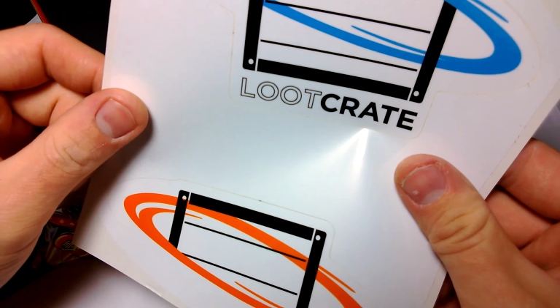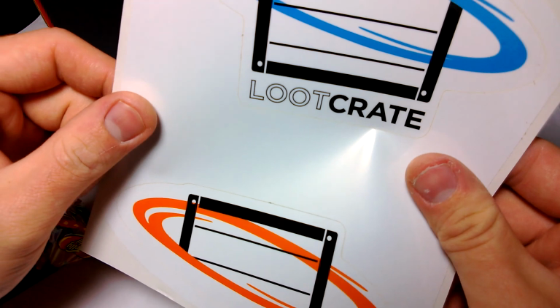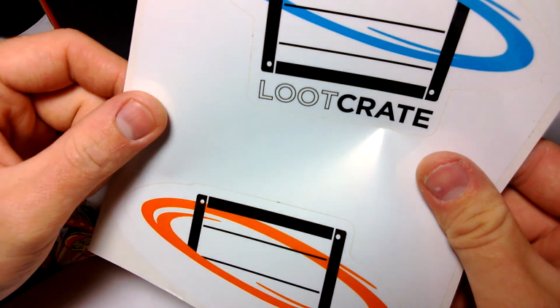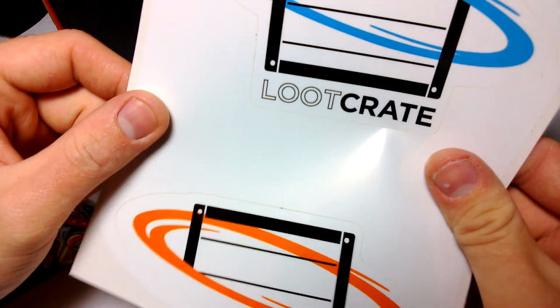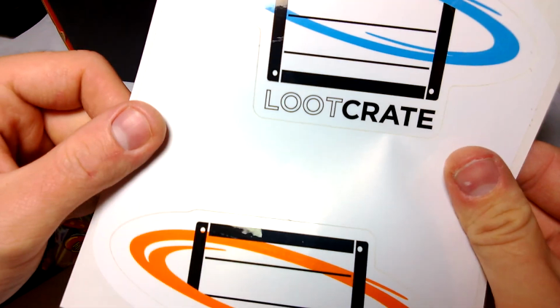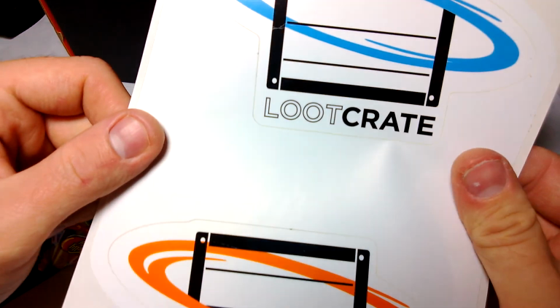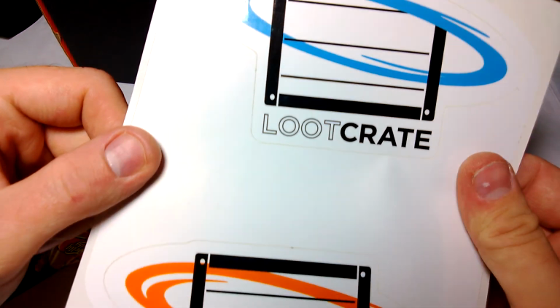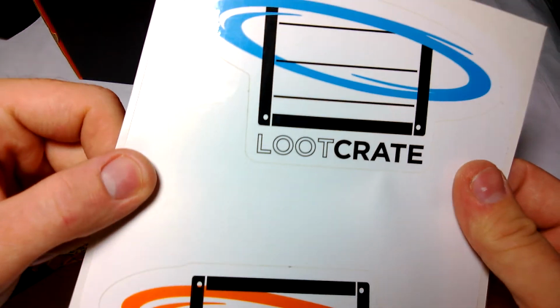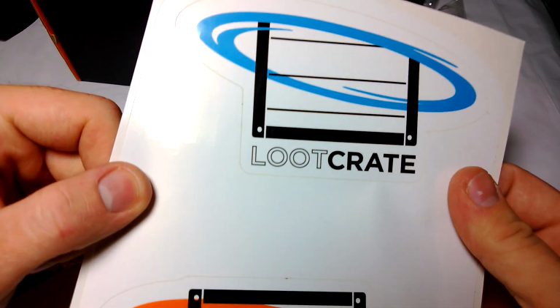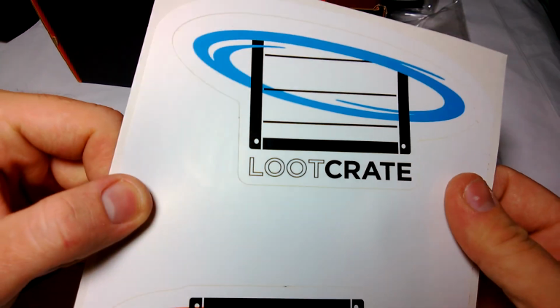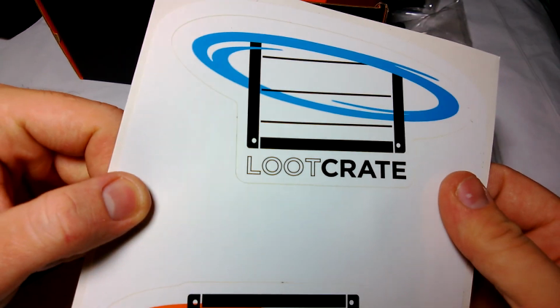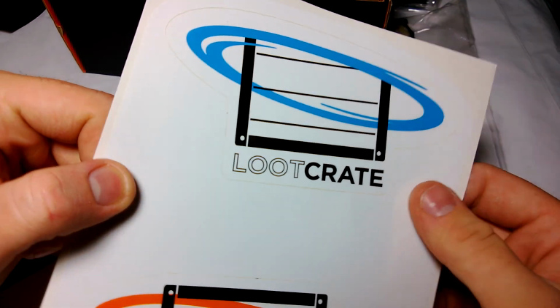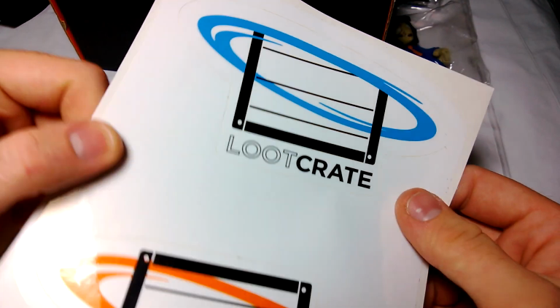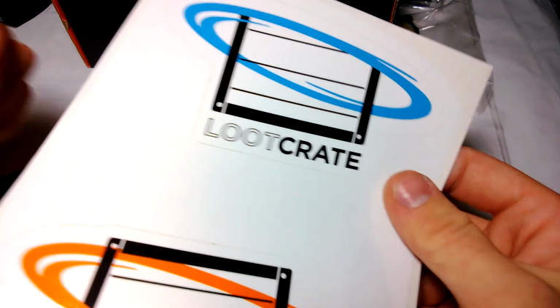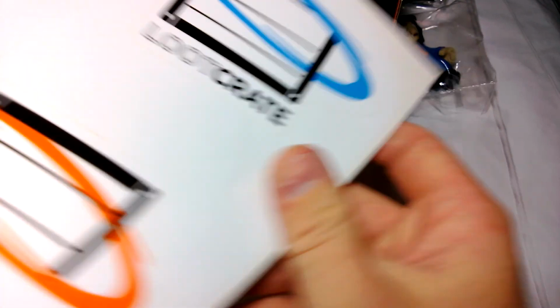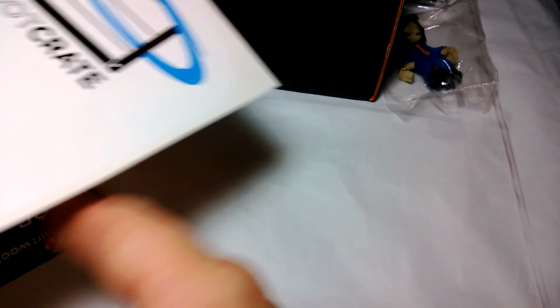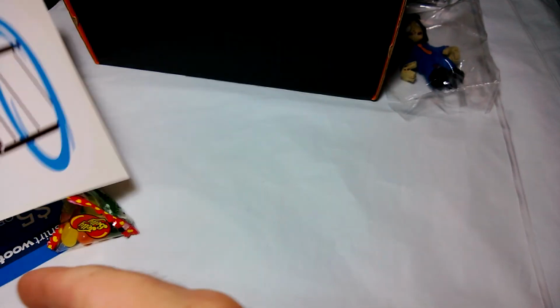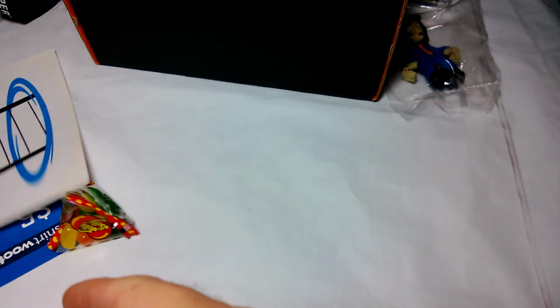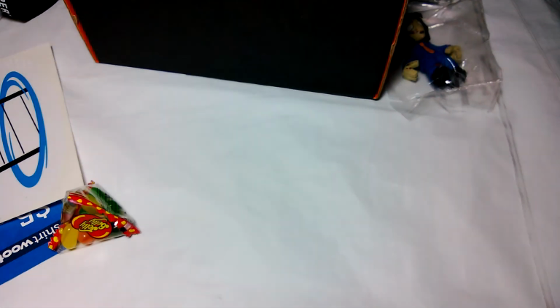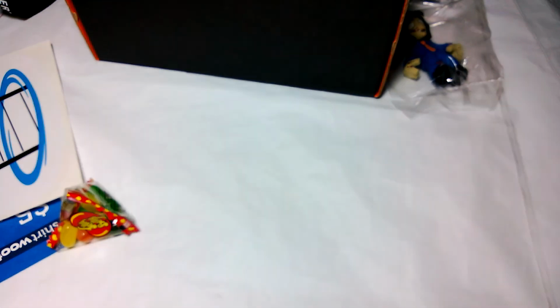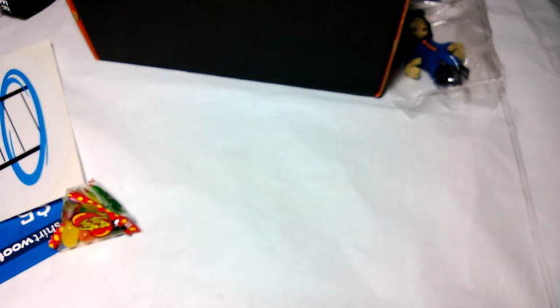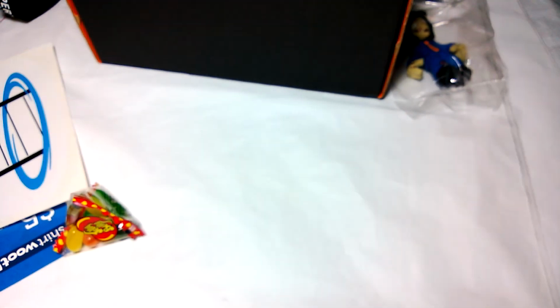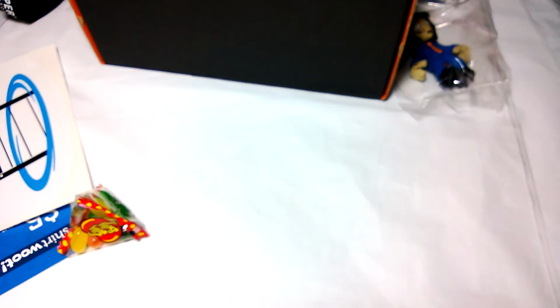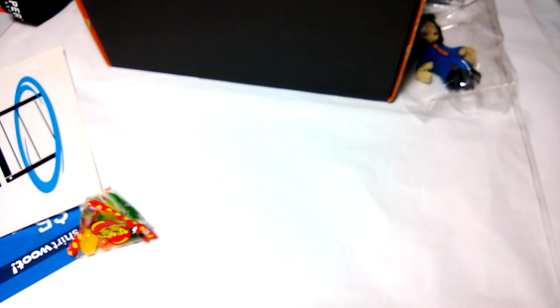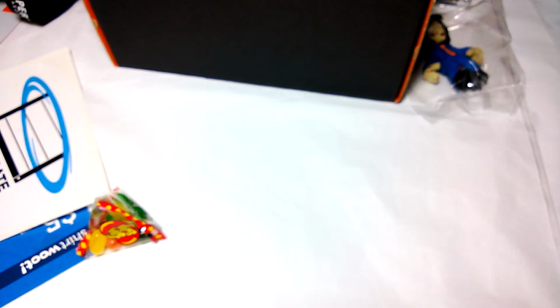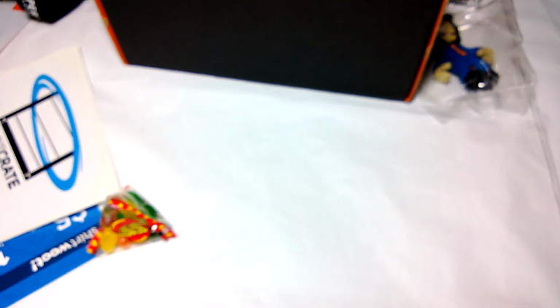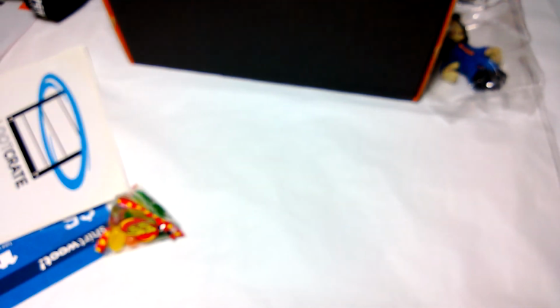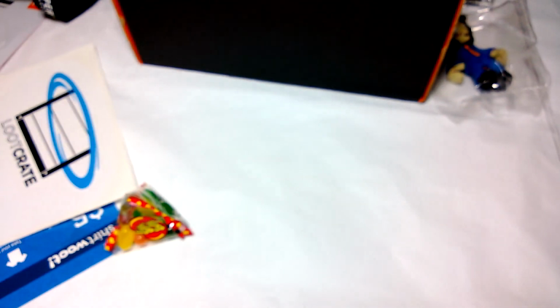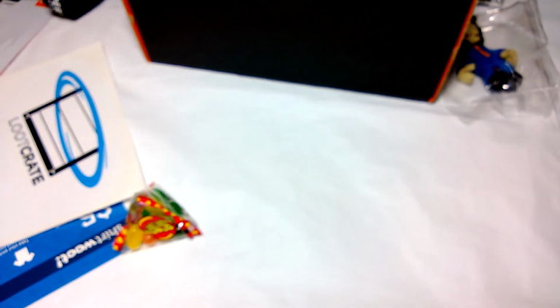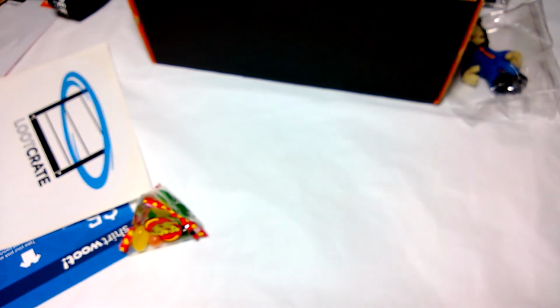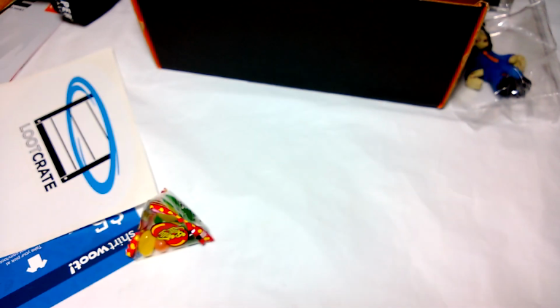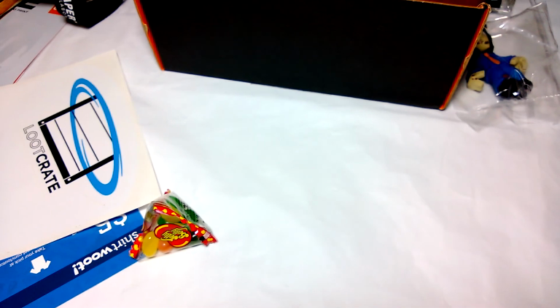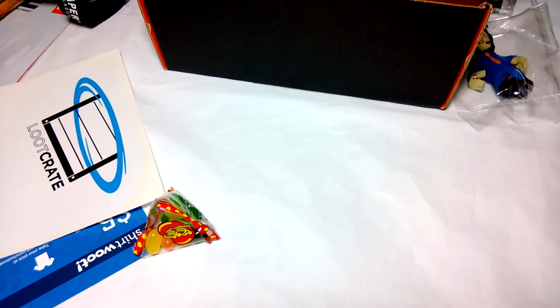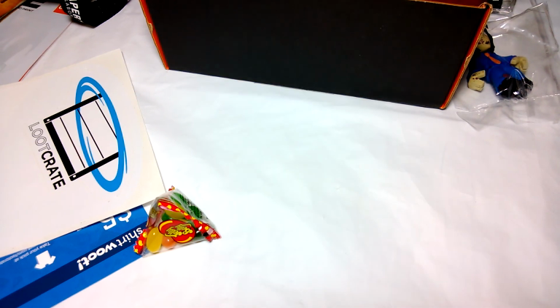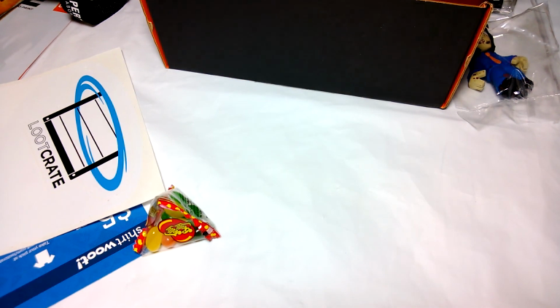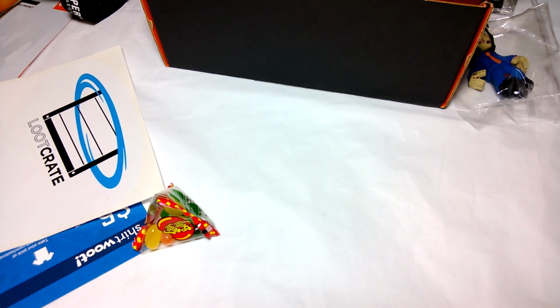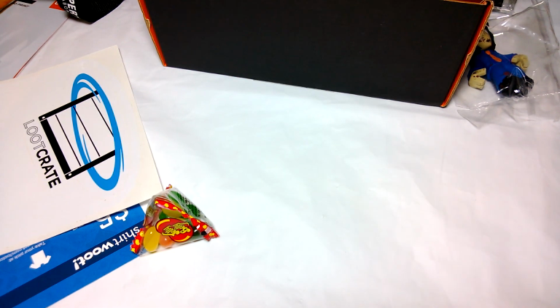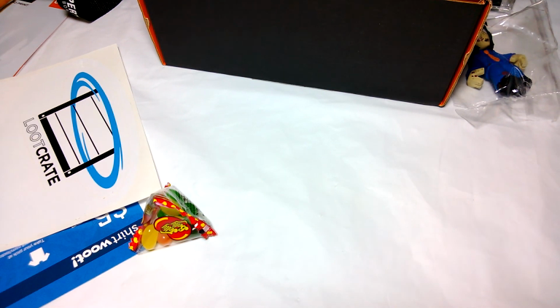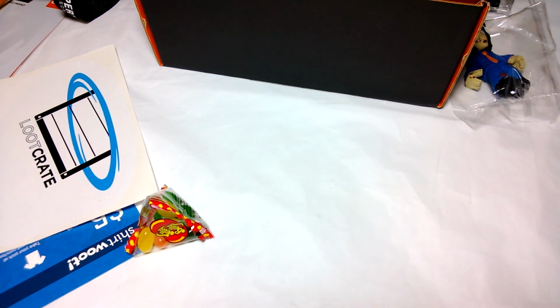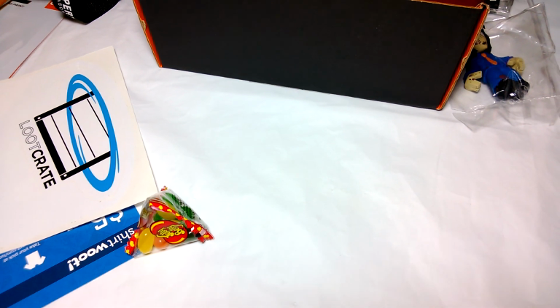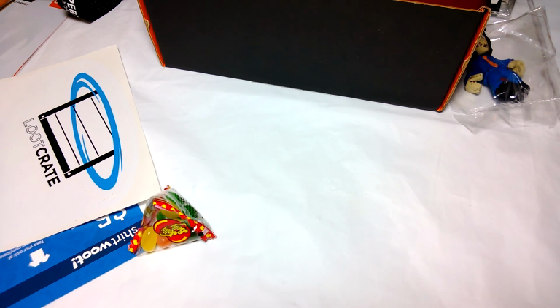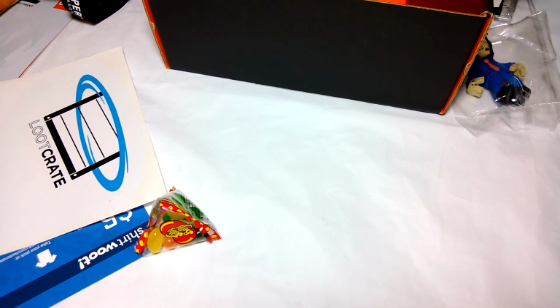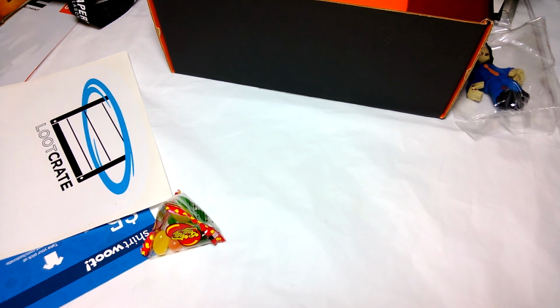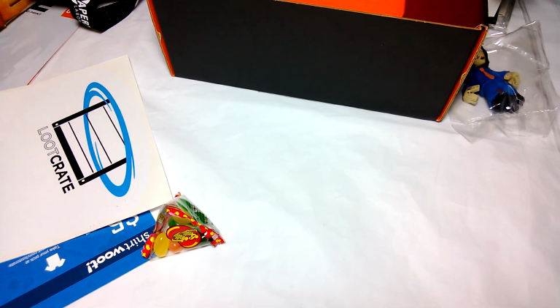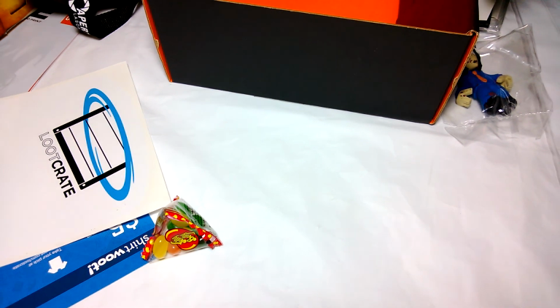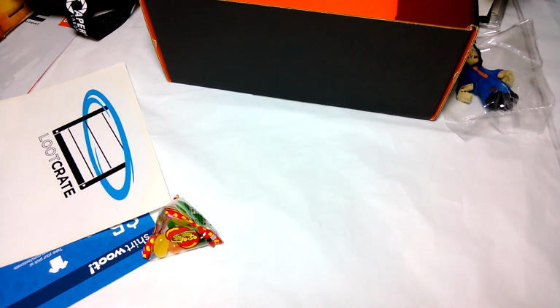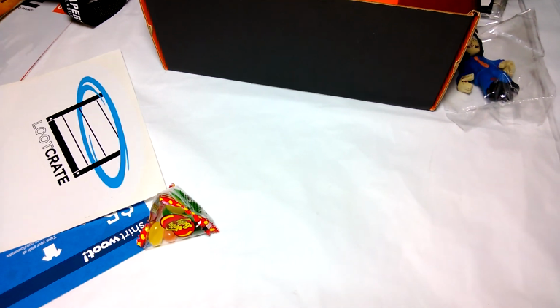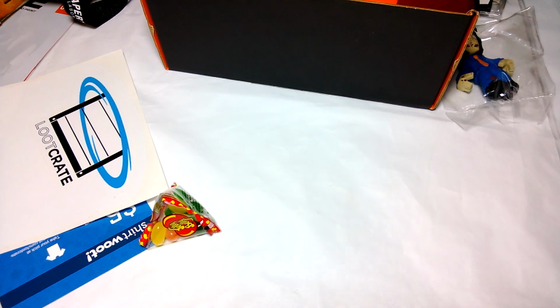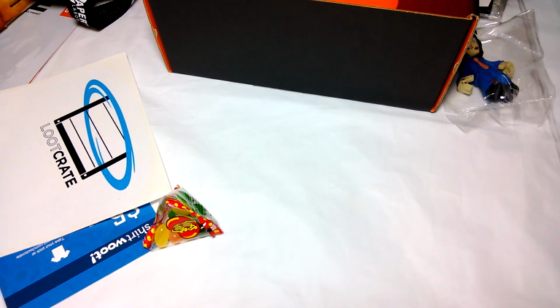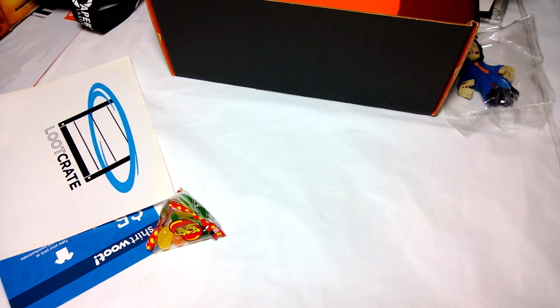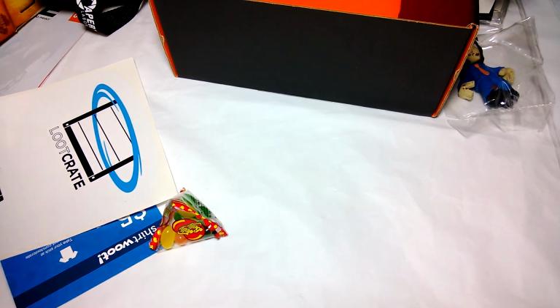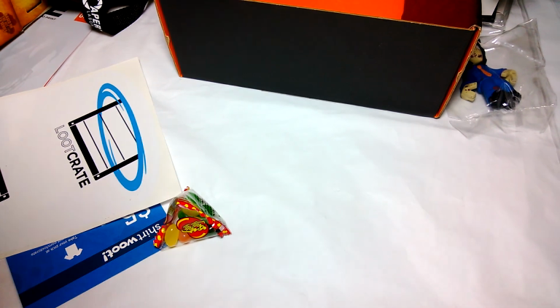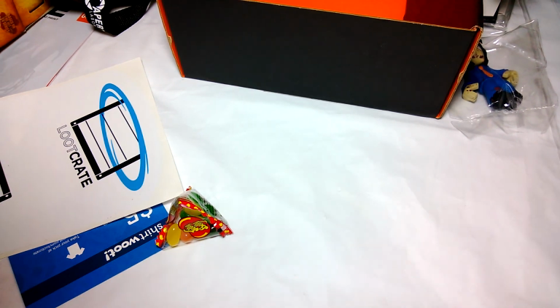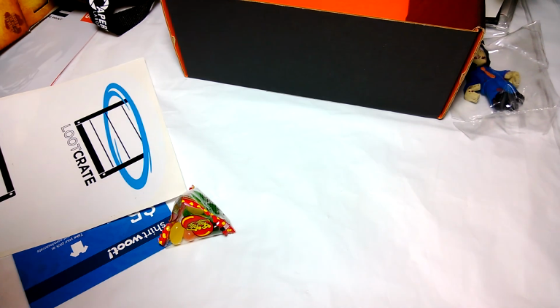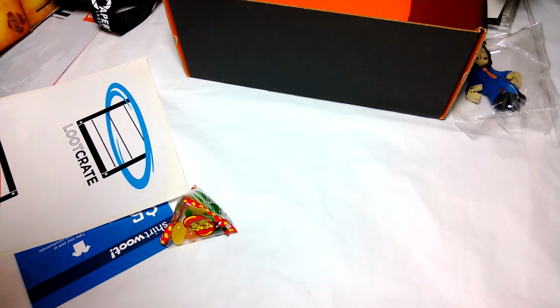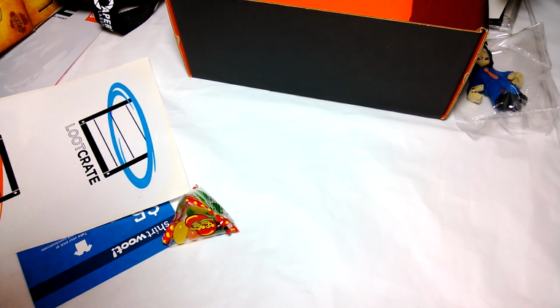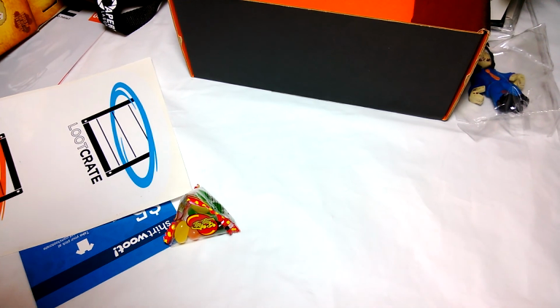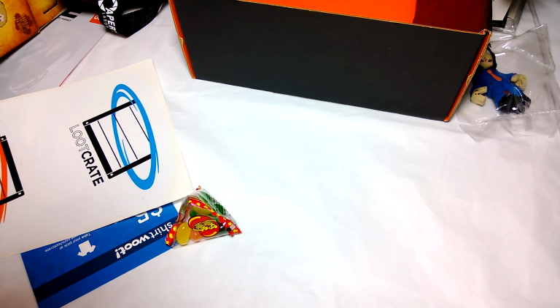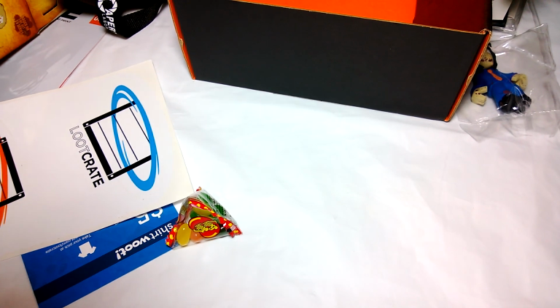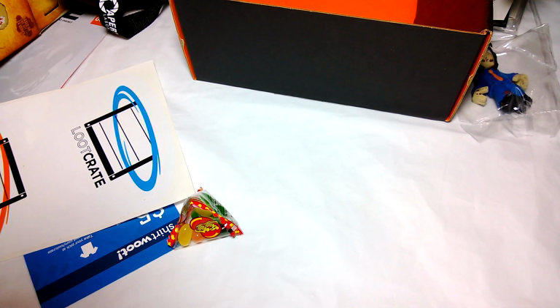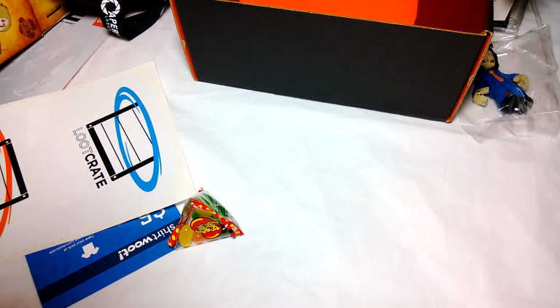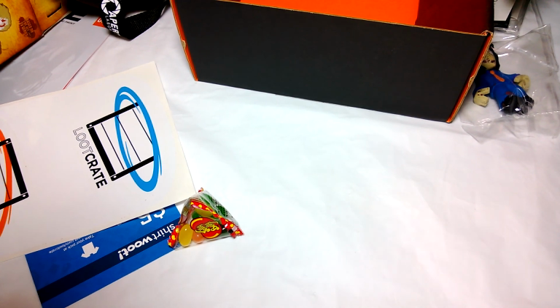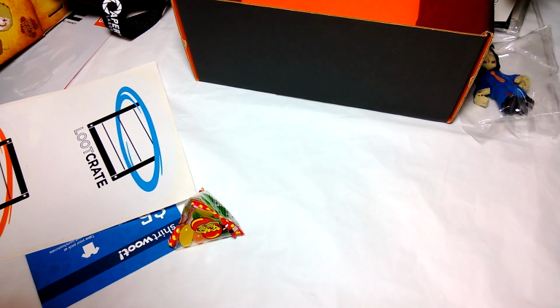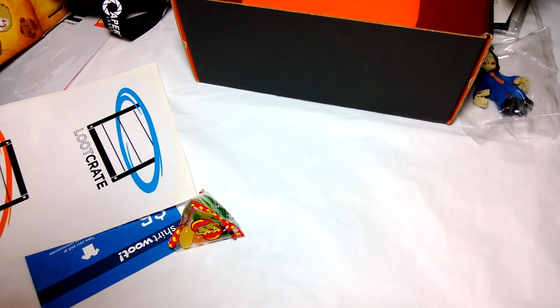So not too great, not too bad — it's your loot crate, once a month. Make sure you guys go check it out. Until next time.